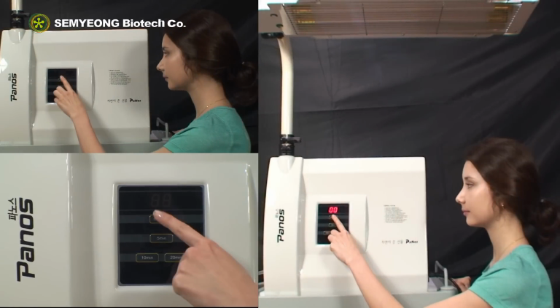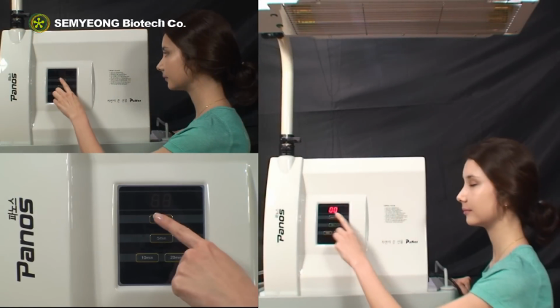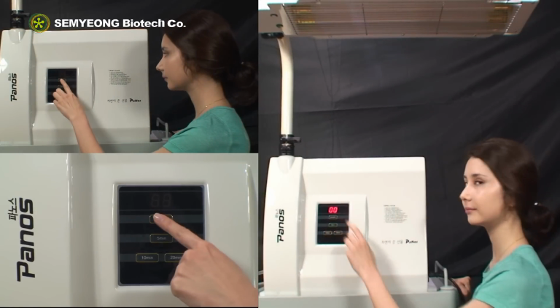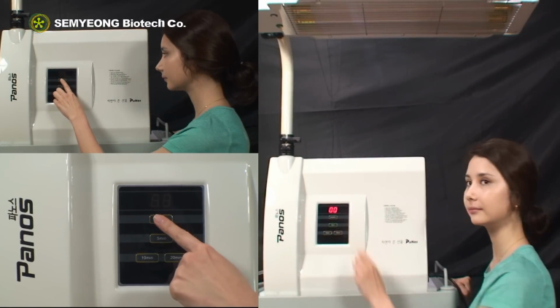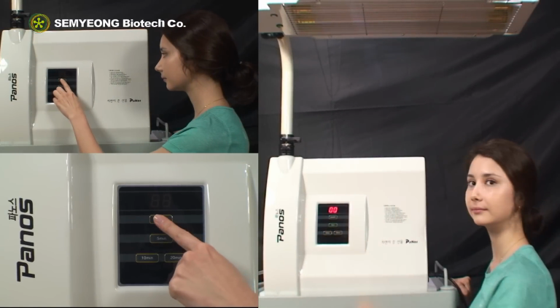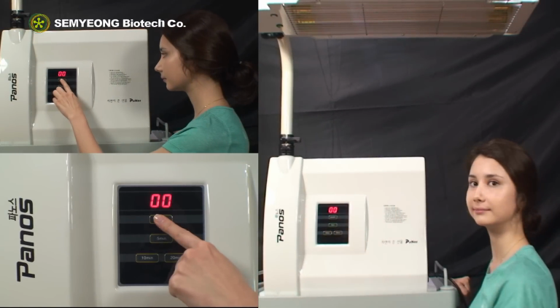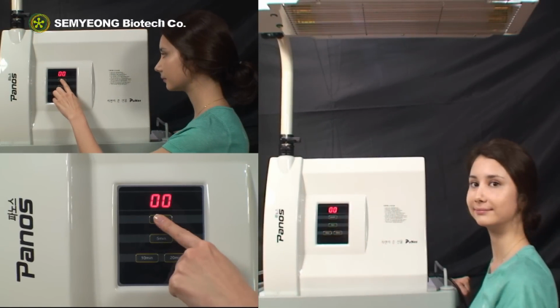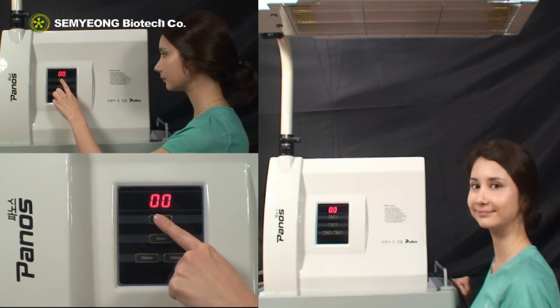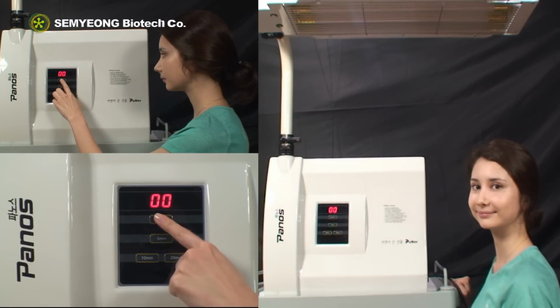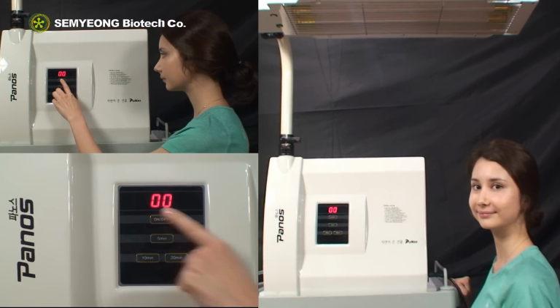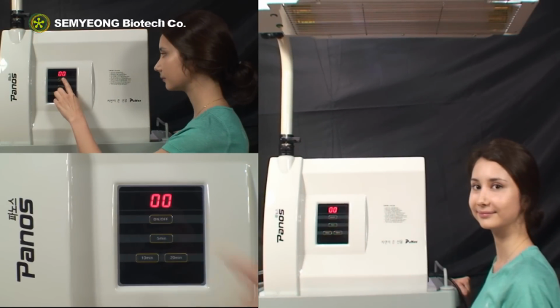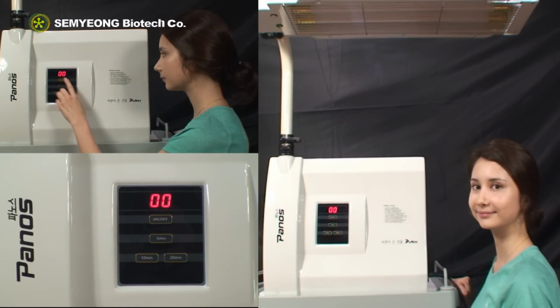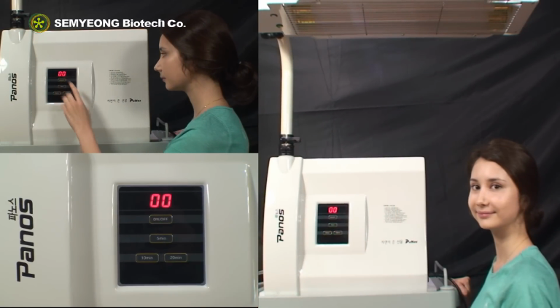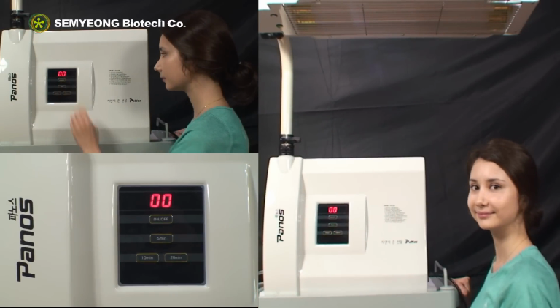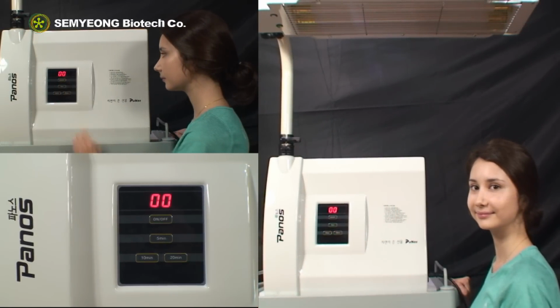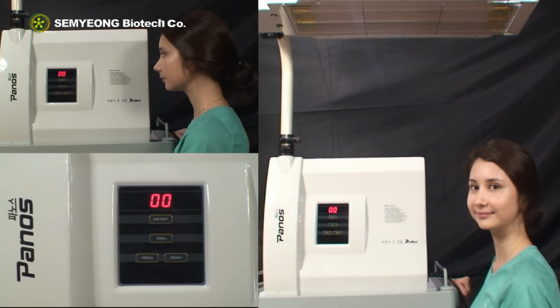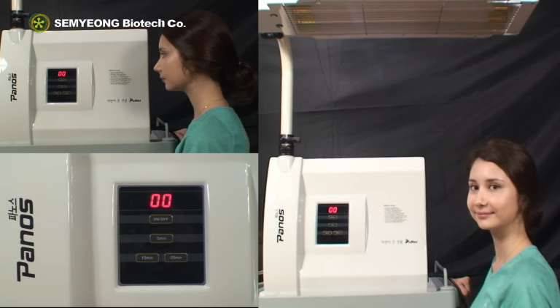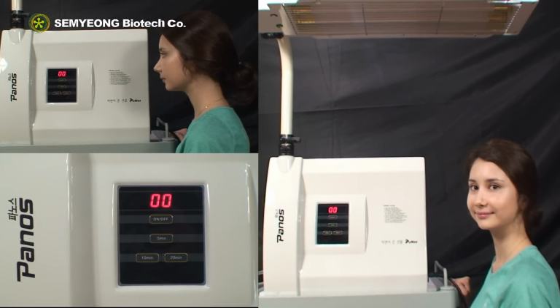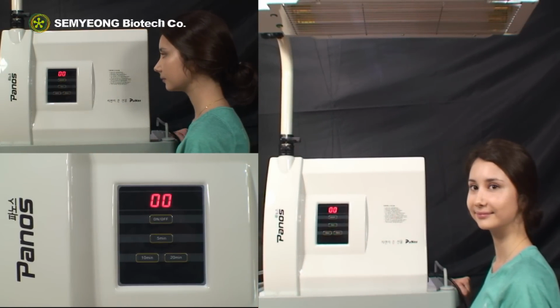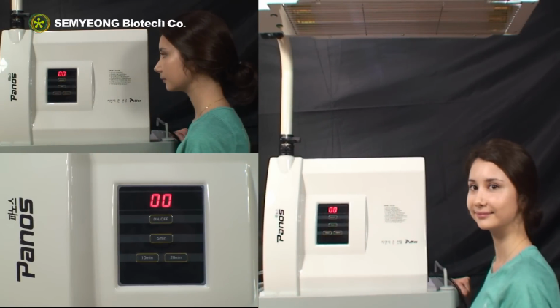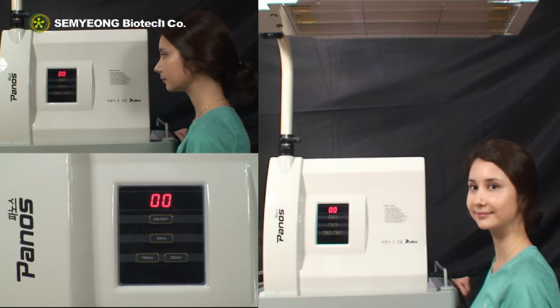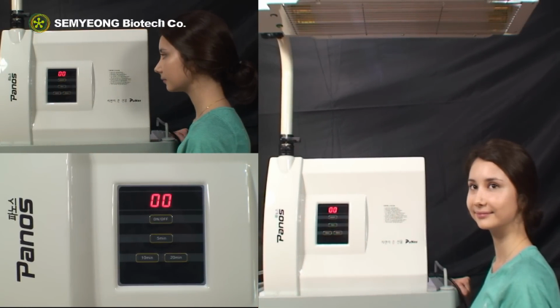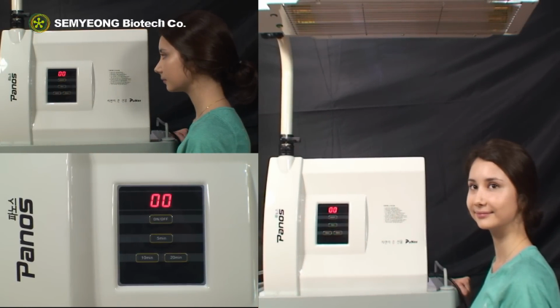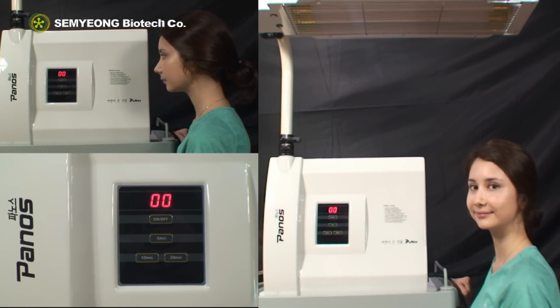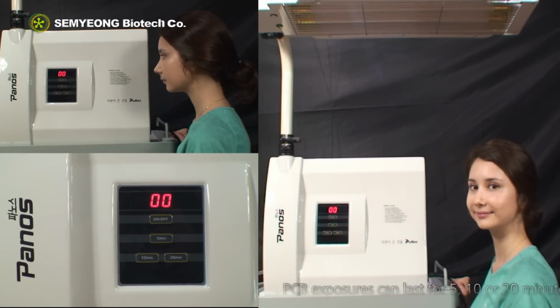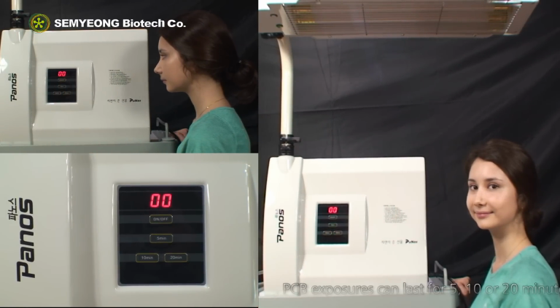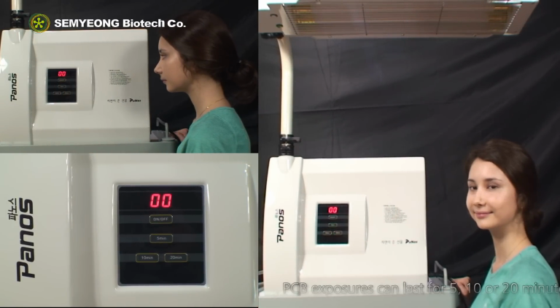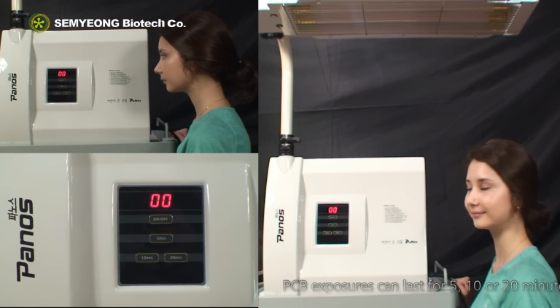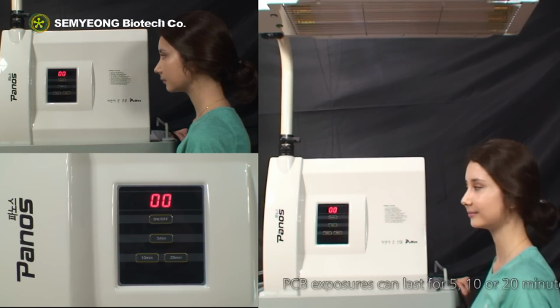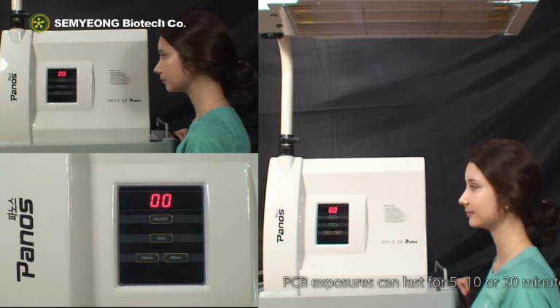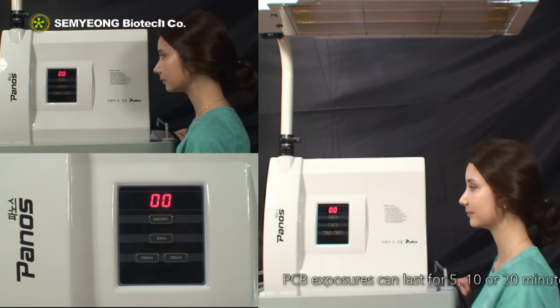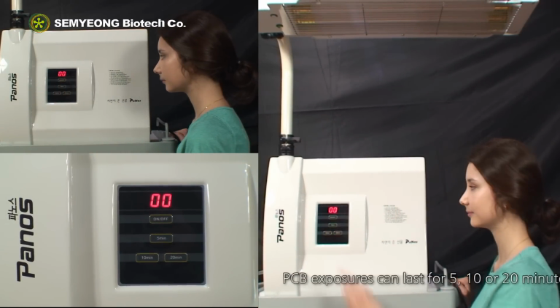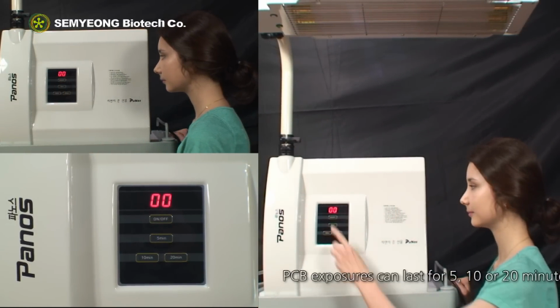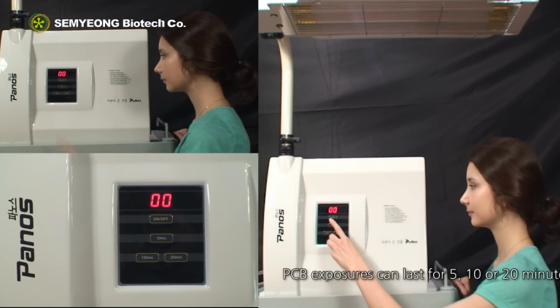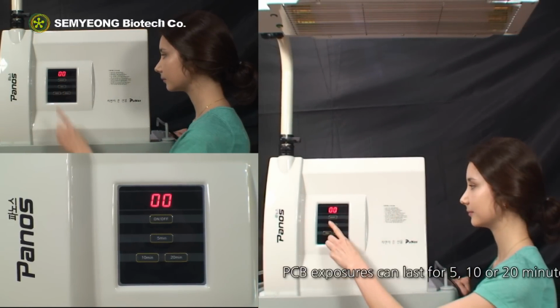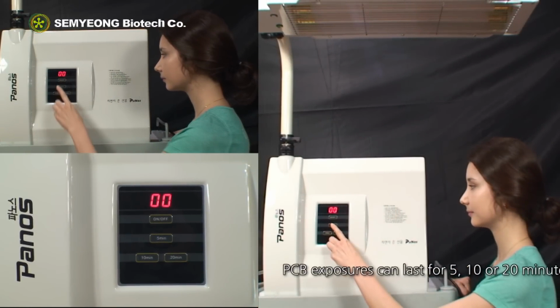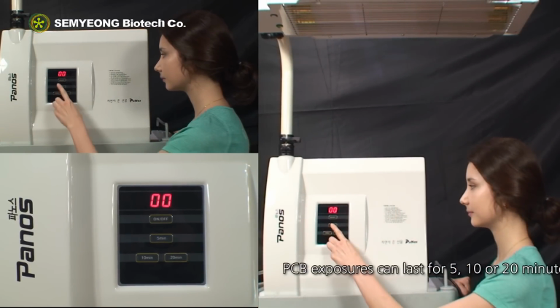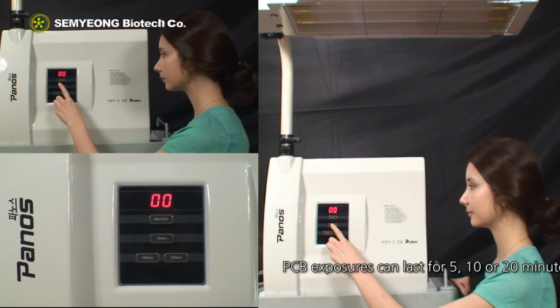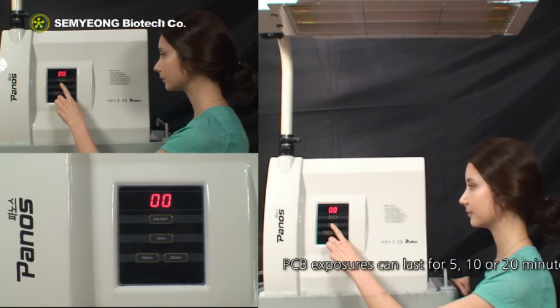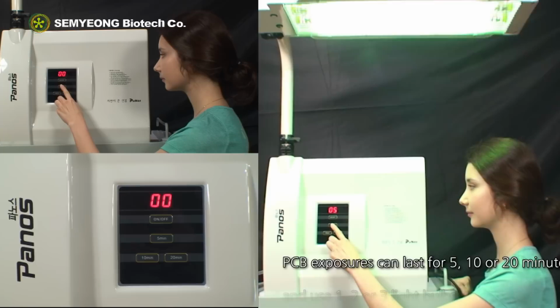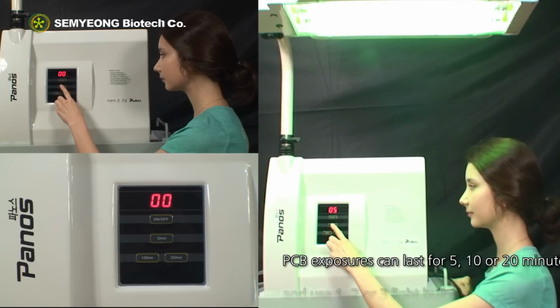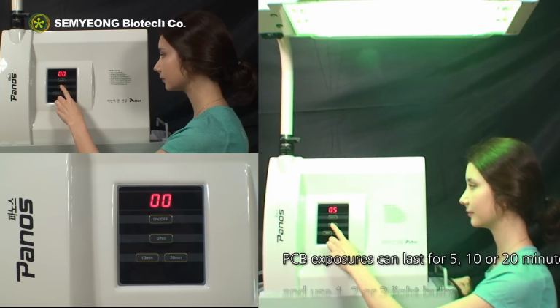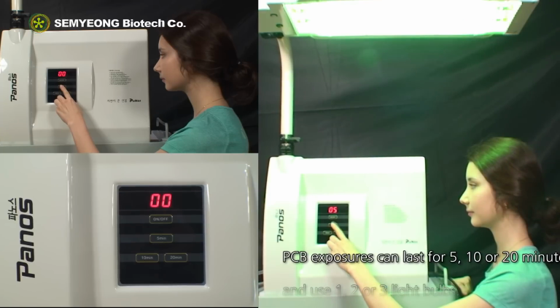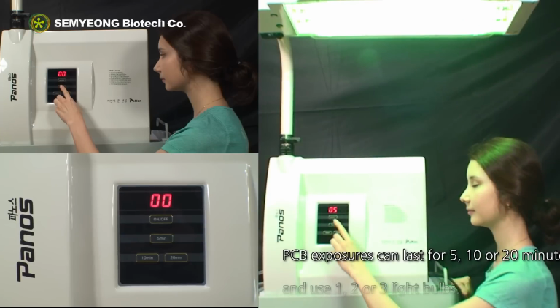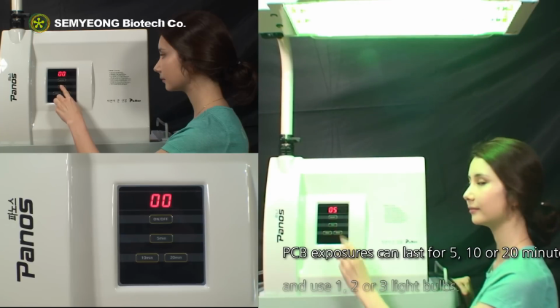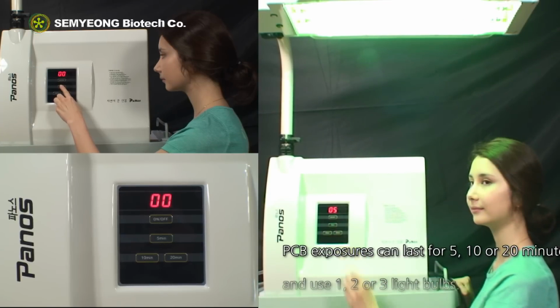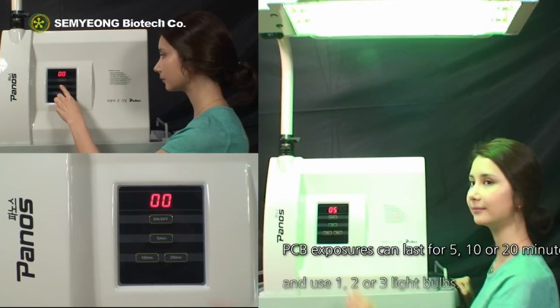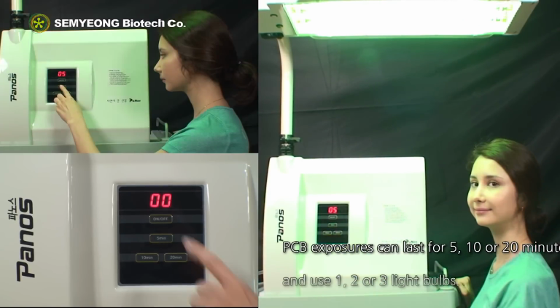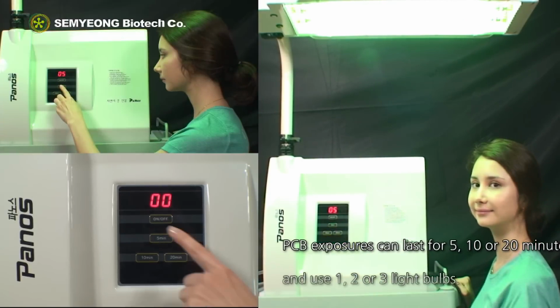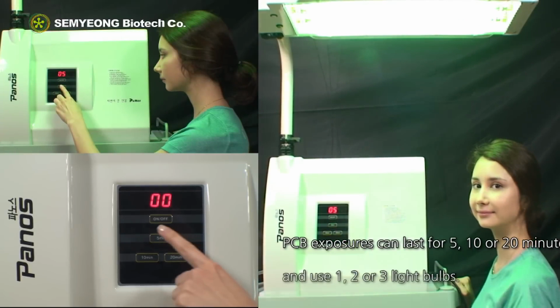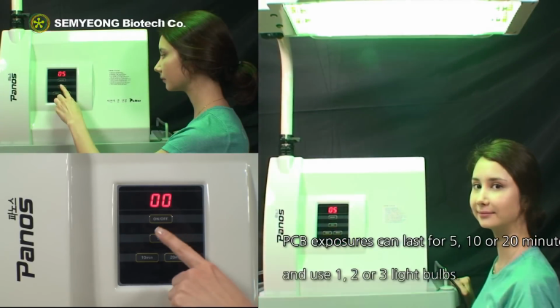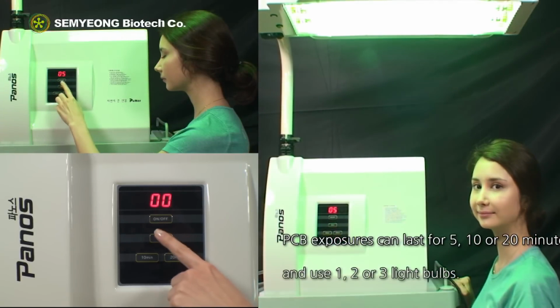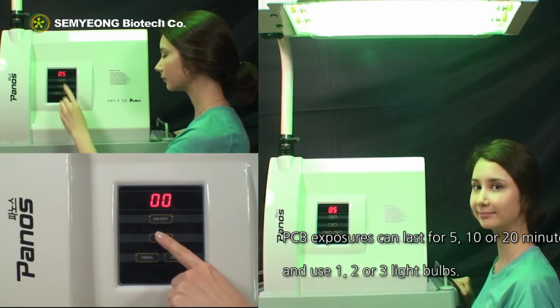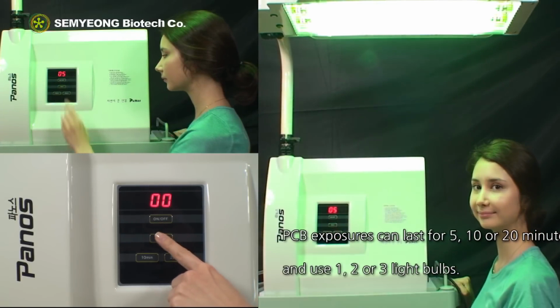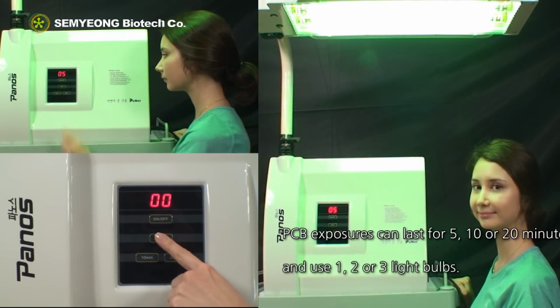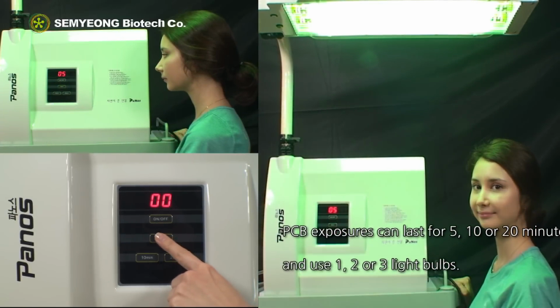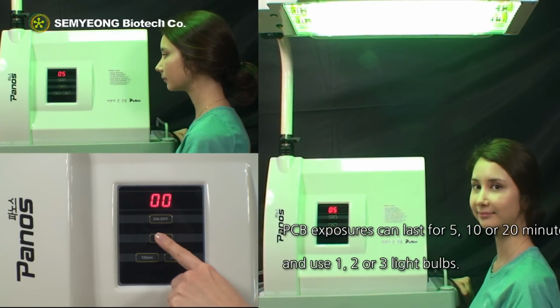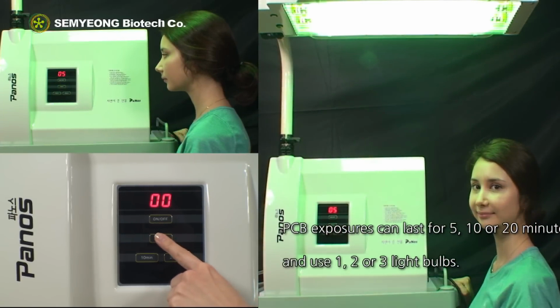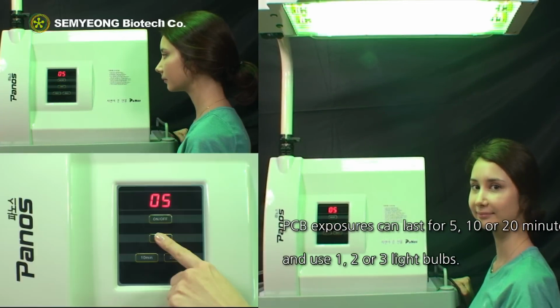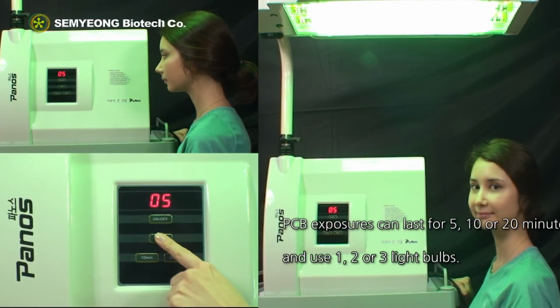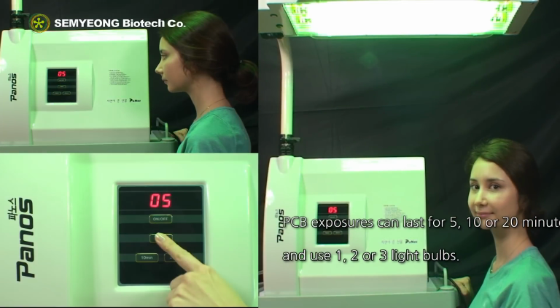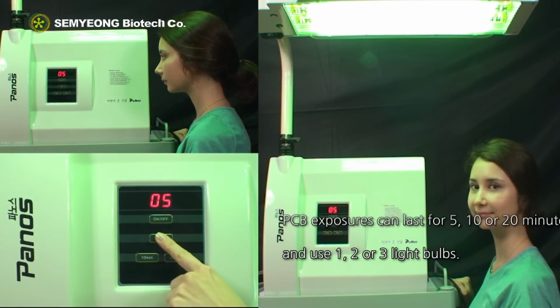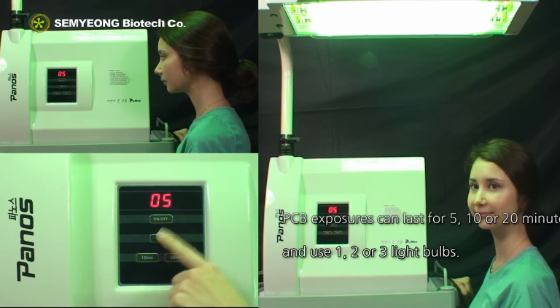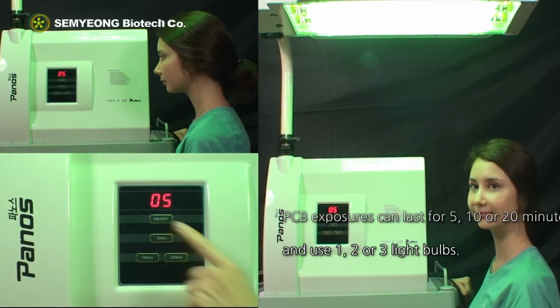UVB exposures can last for 5, 10, or 20 minutes and use 1, 2, or 3 light bulbs.